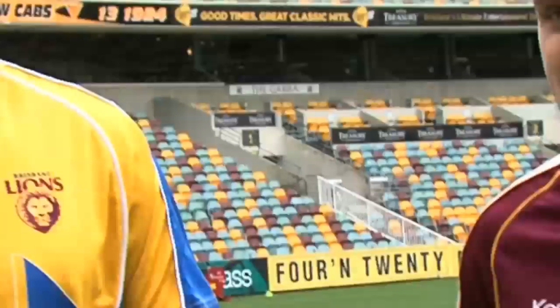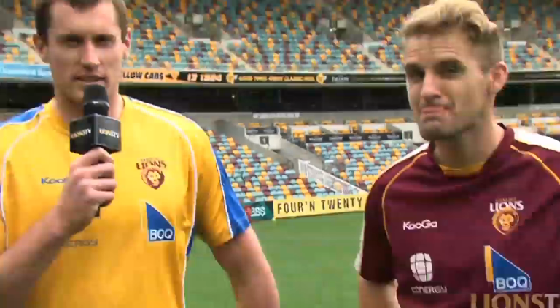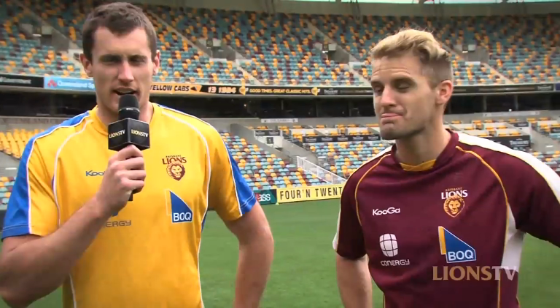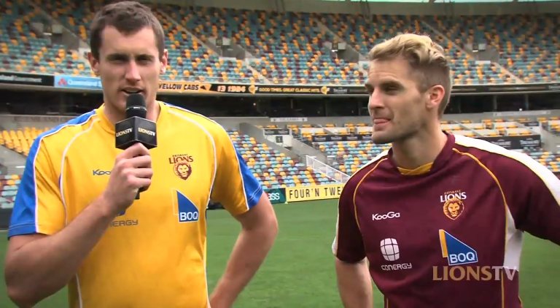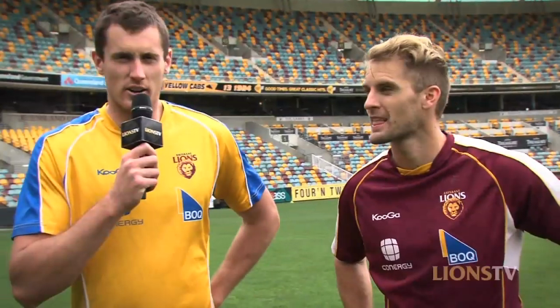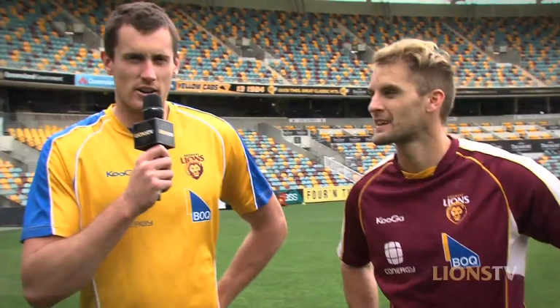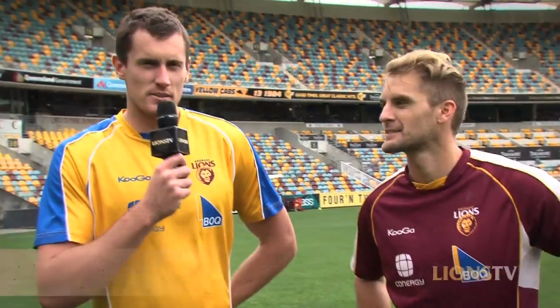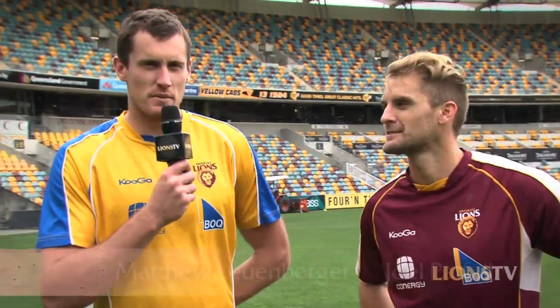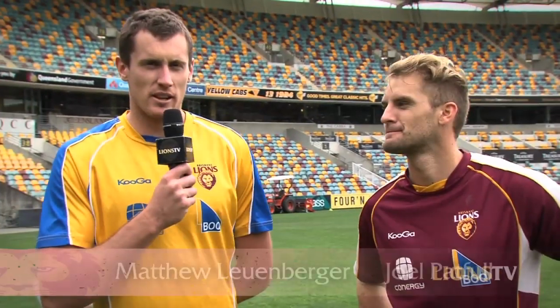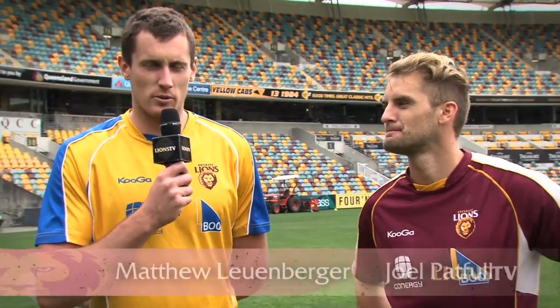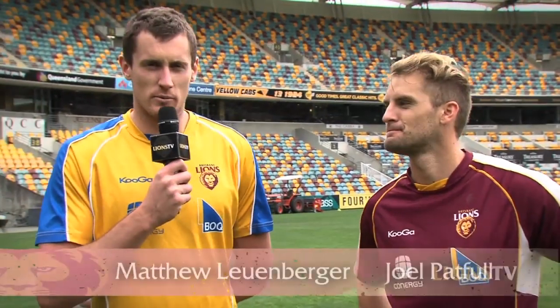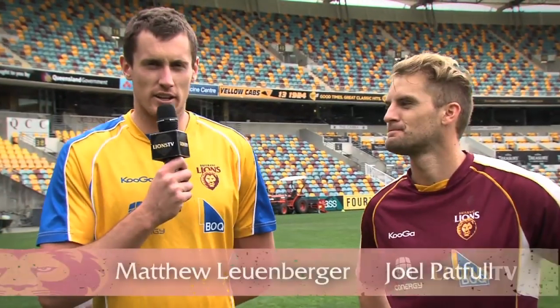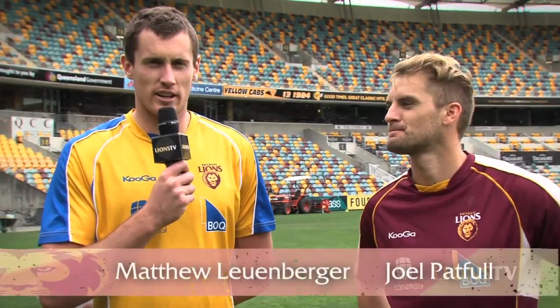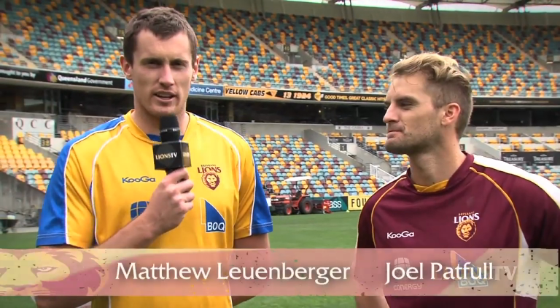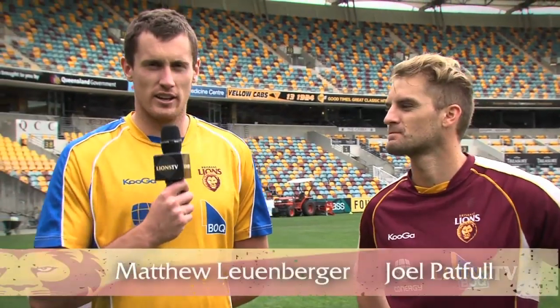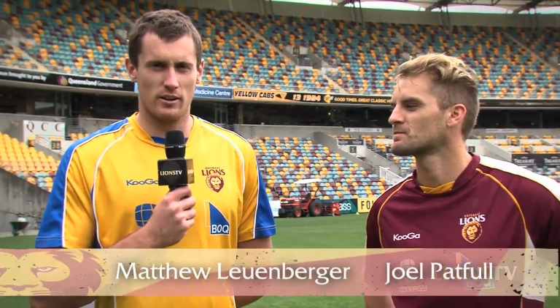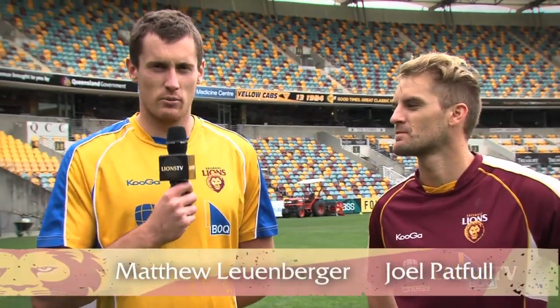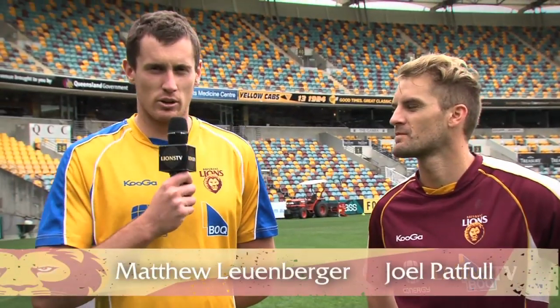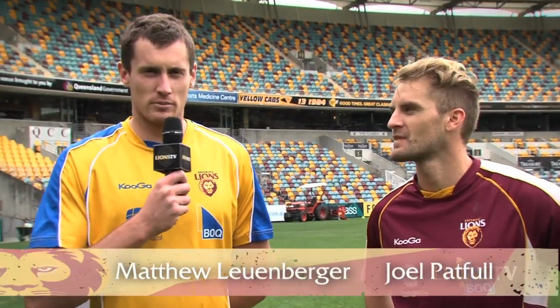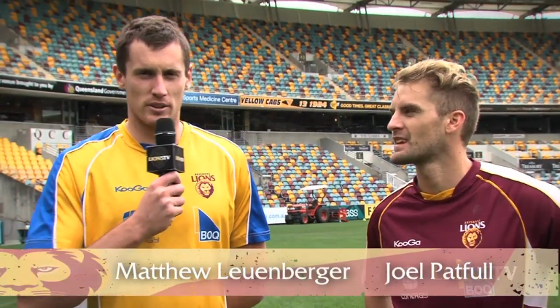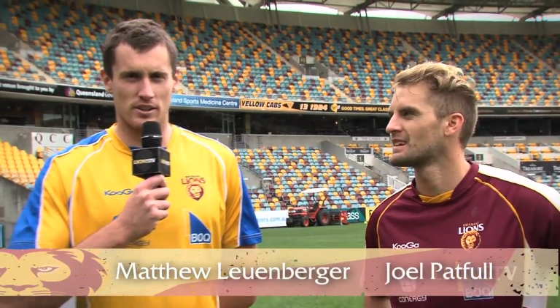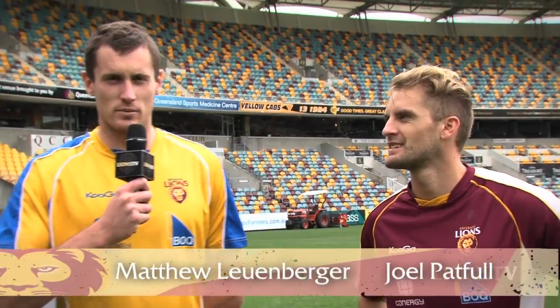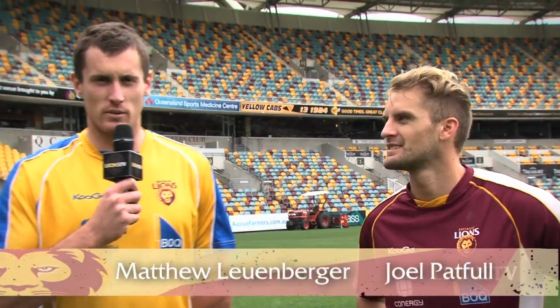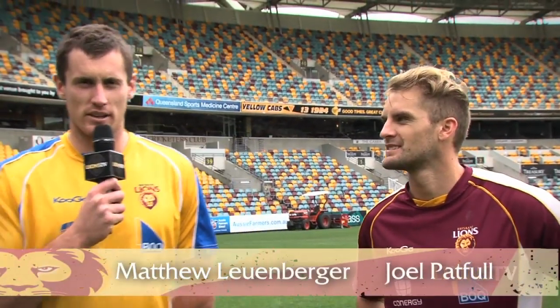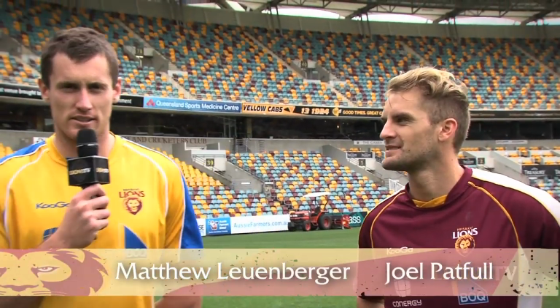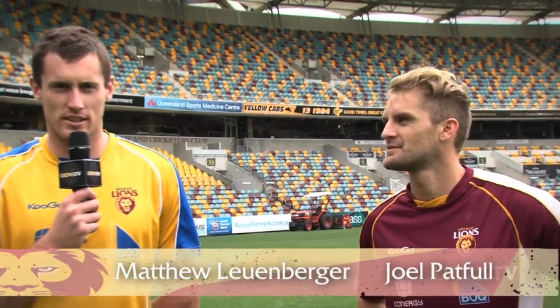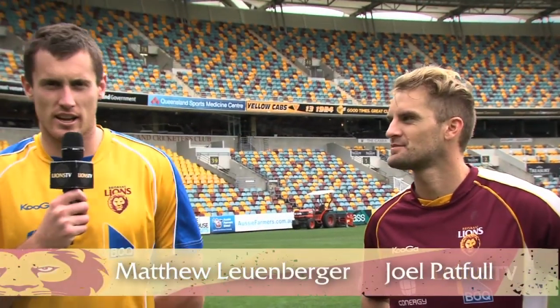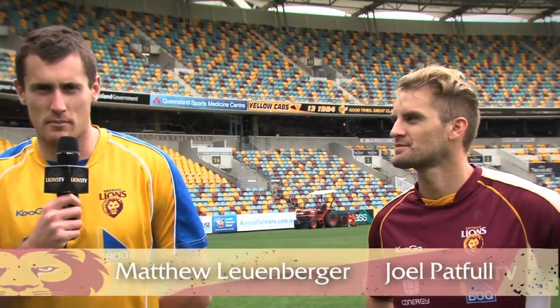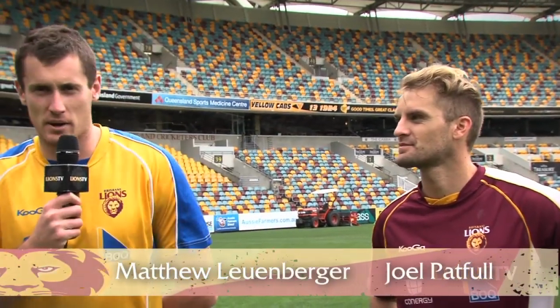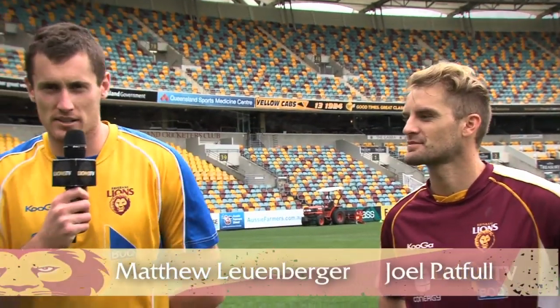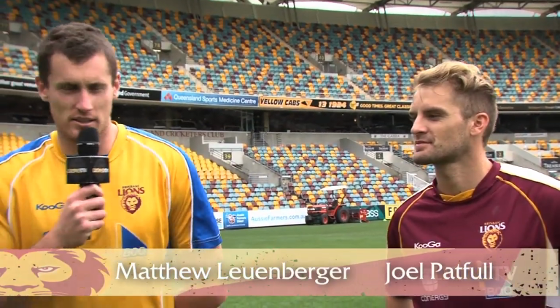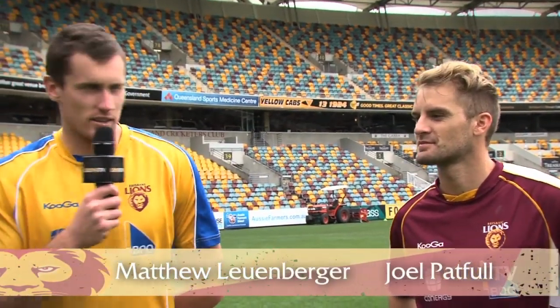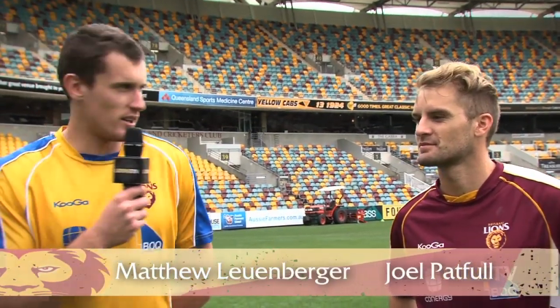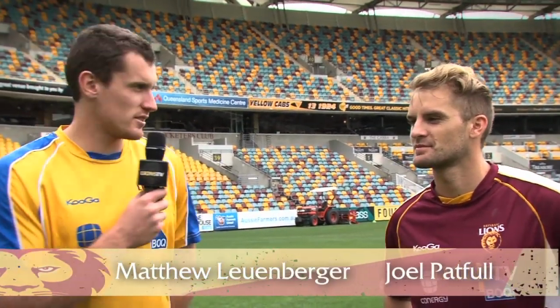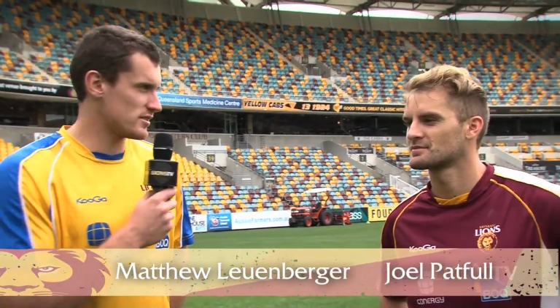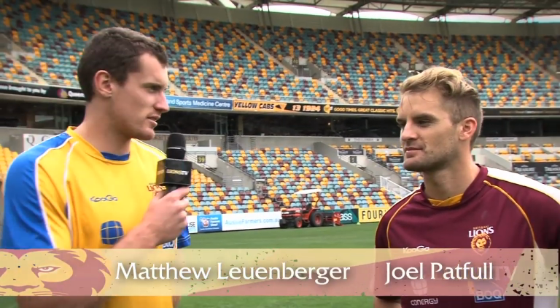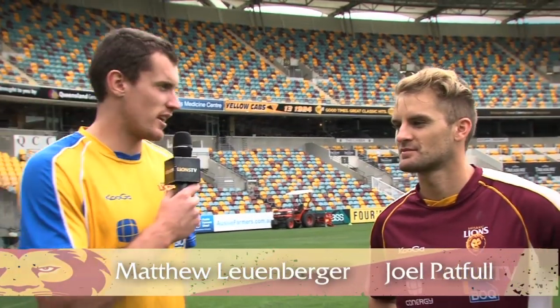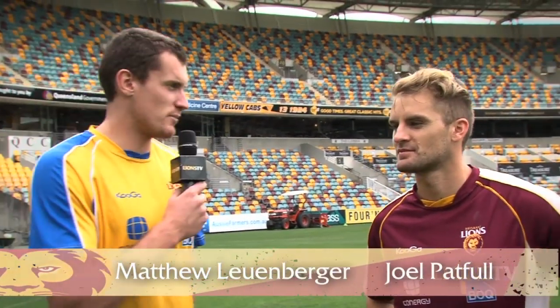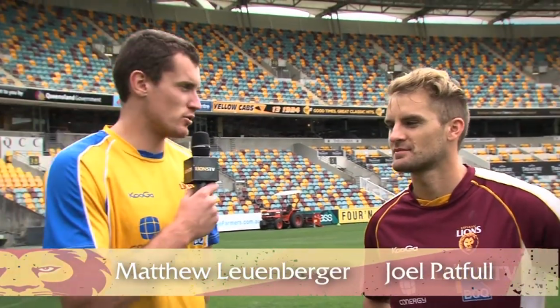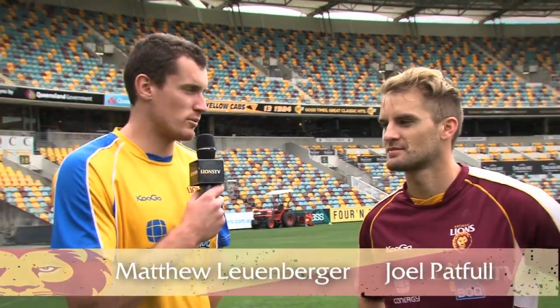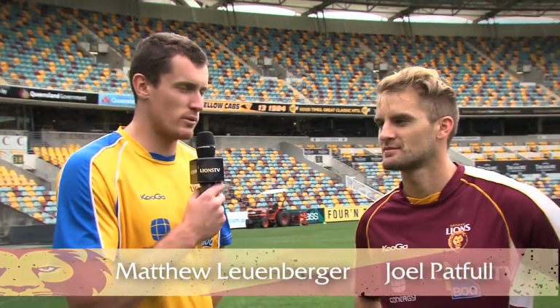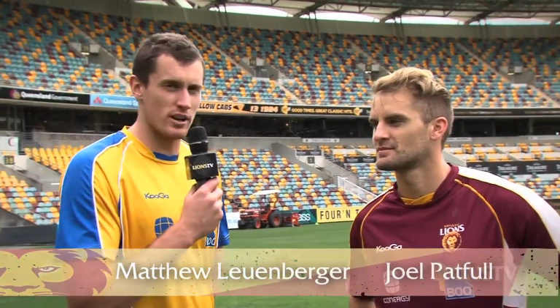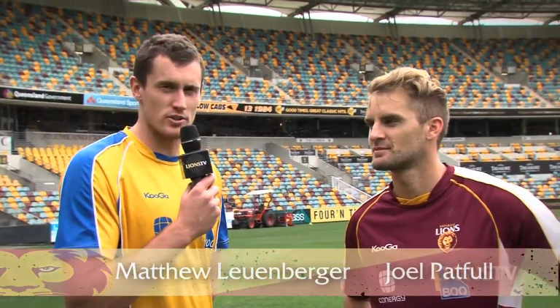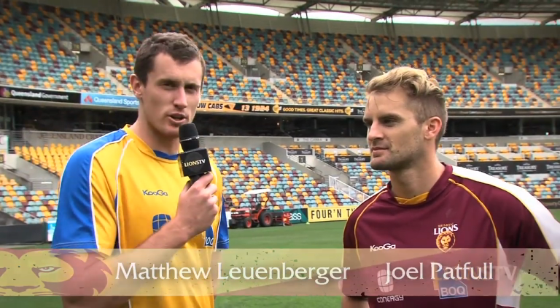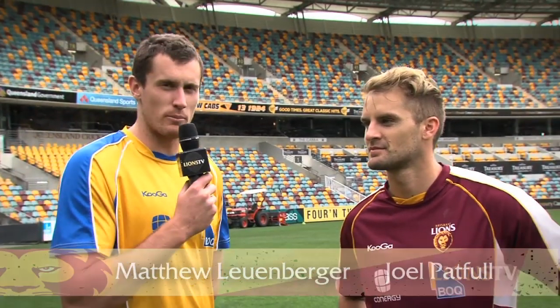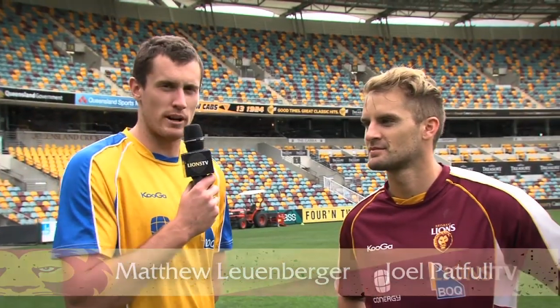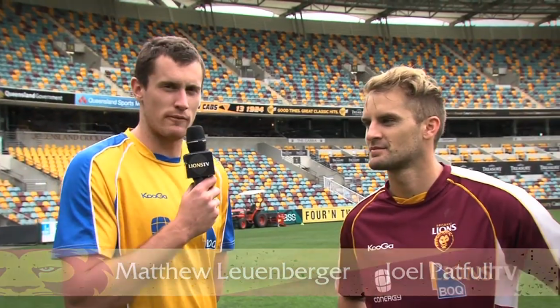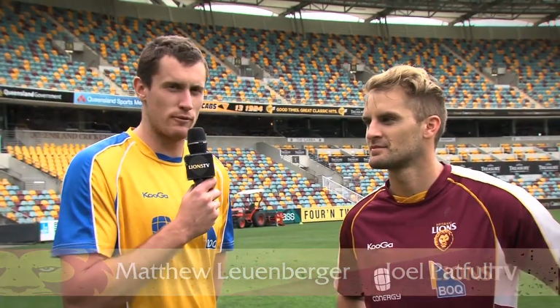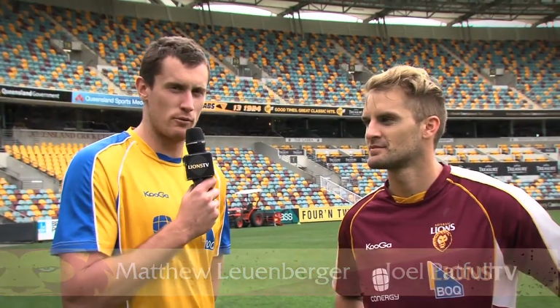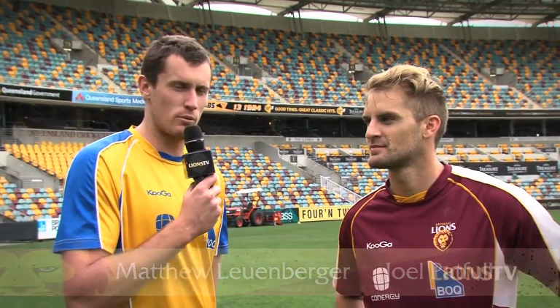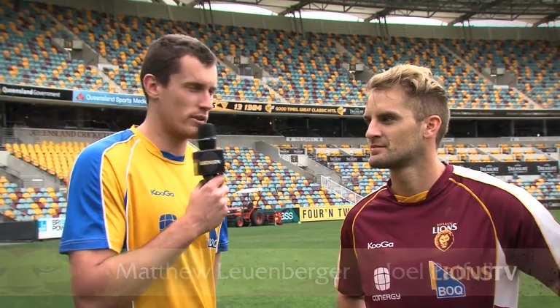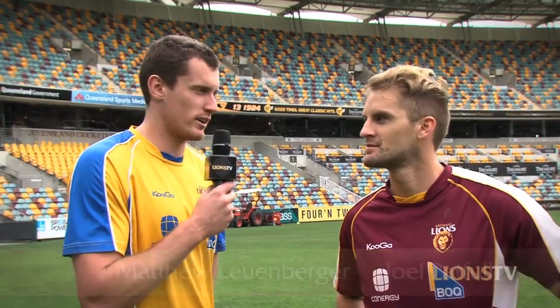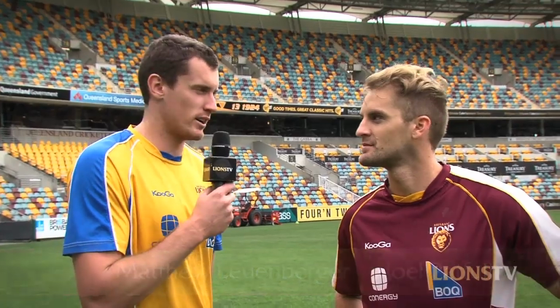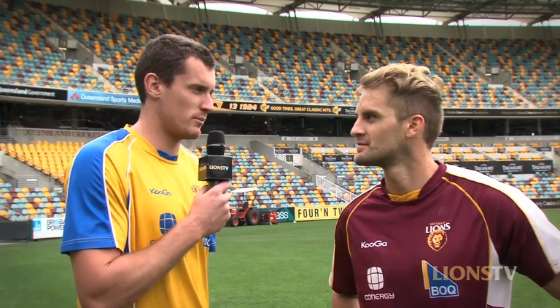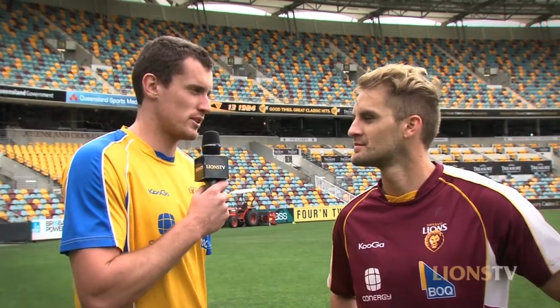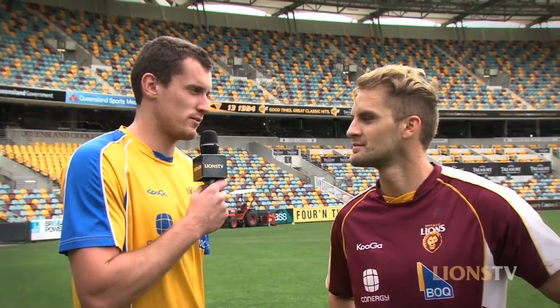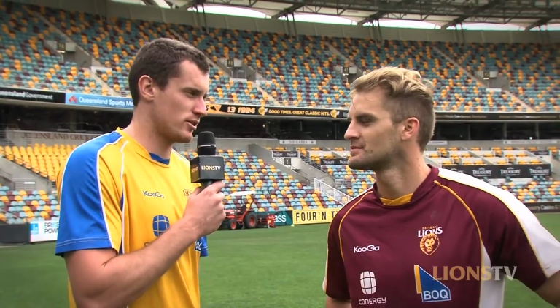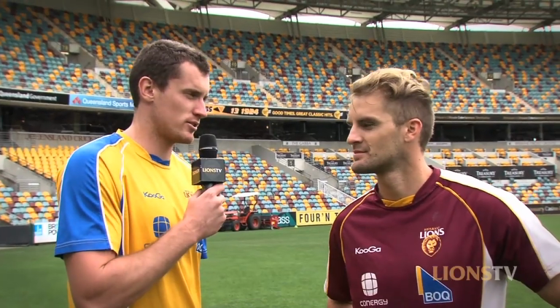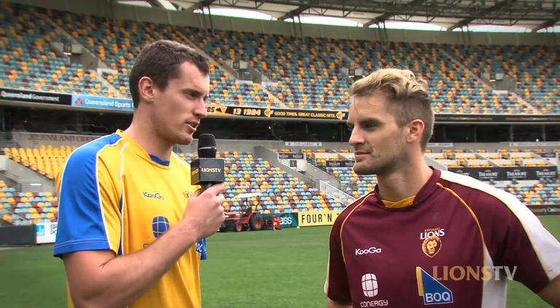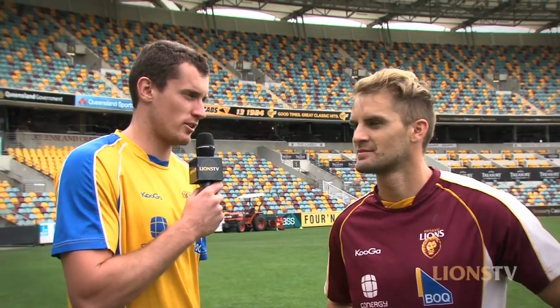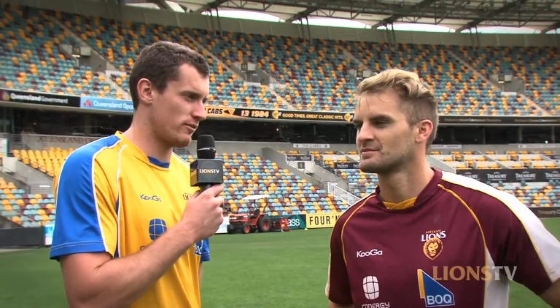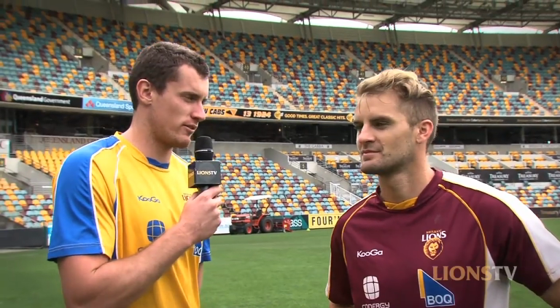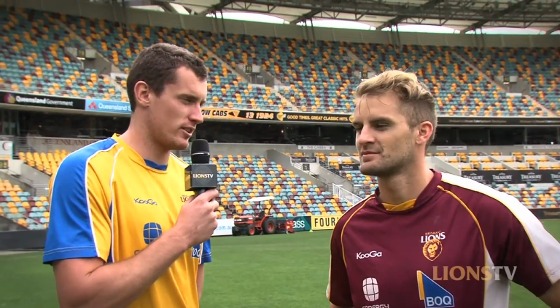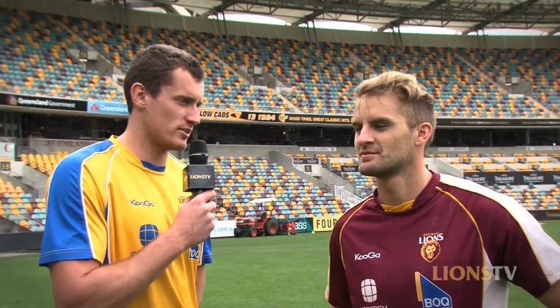G'day guys, Matty Lewenberger here. Welcome to this week's Masterclass. I'm joined by Joel Patful, one of our most versatile defenders.